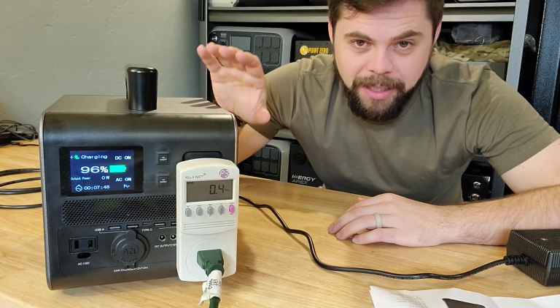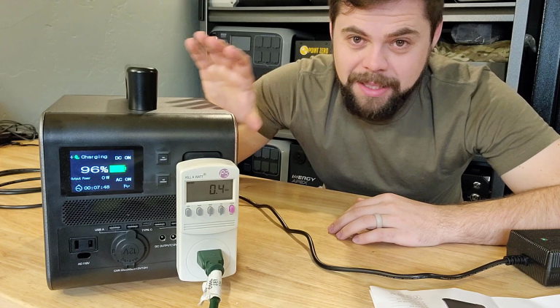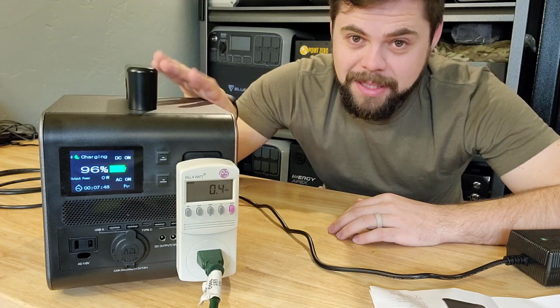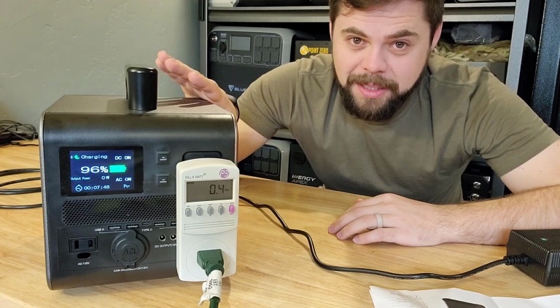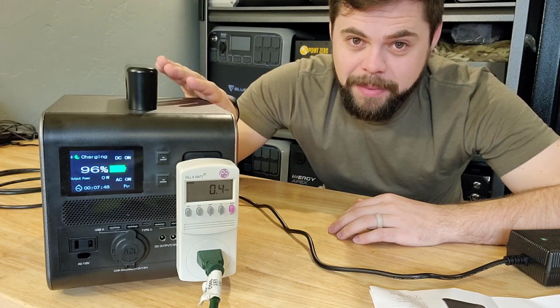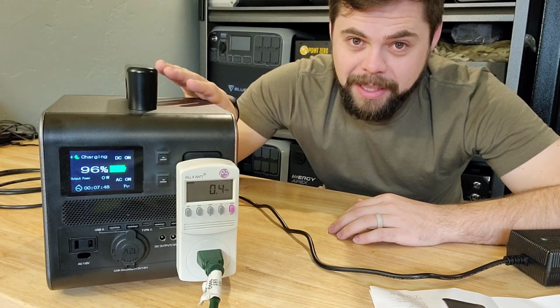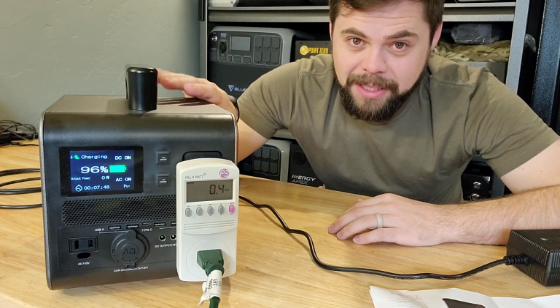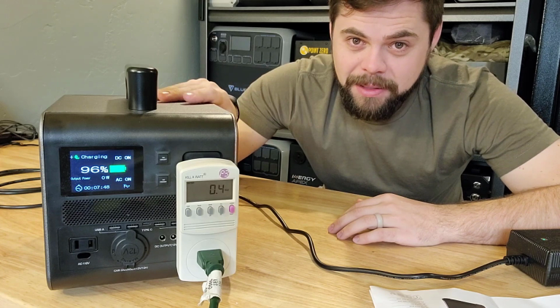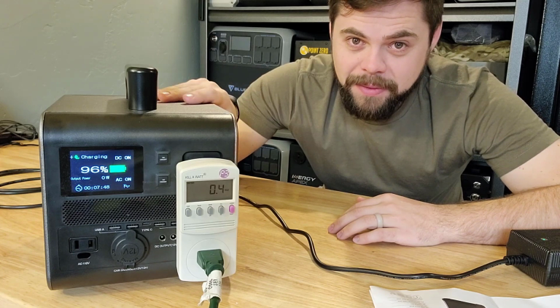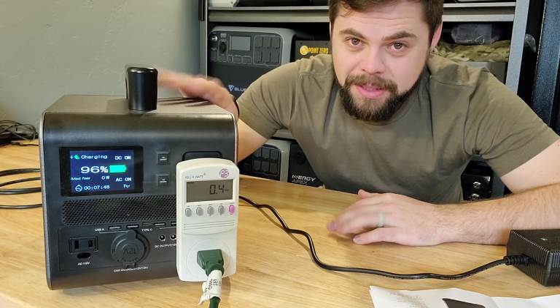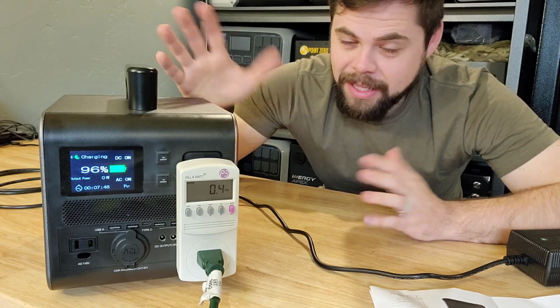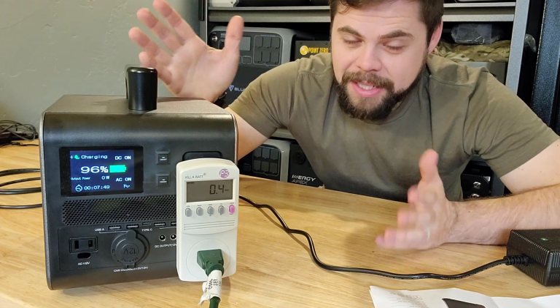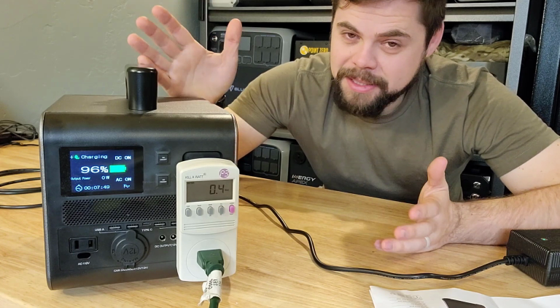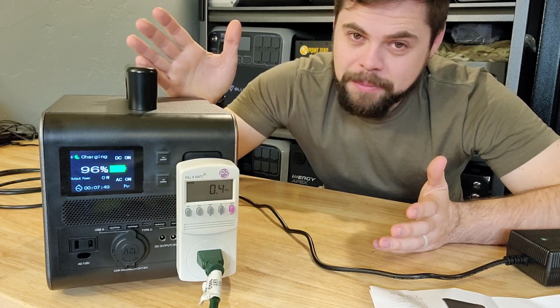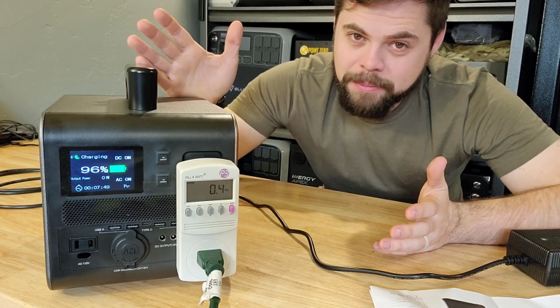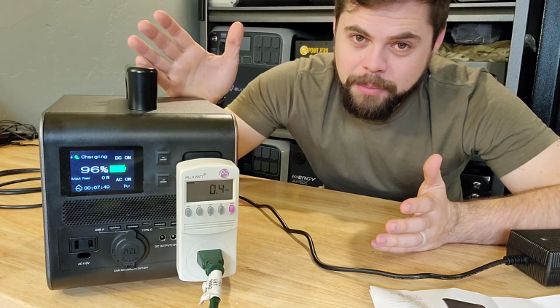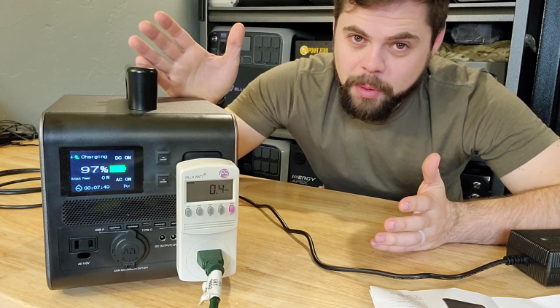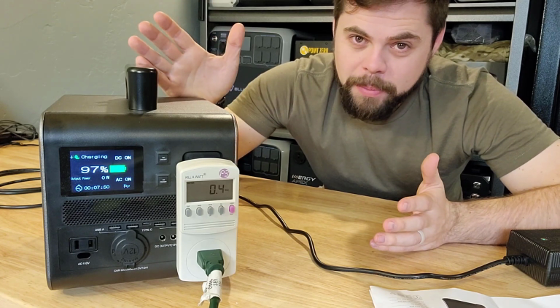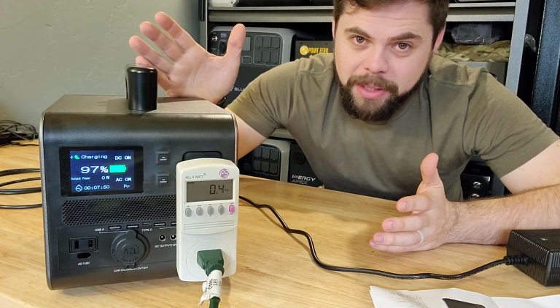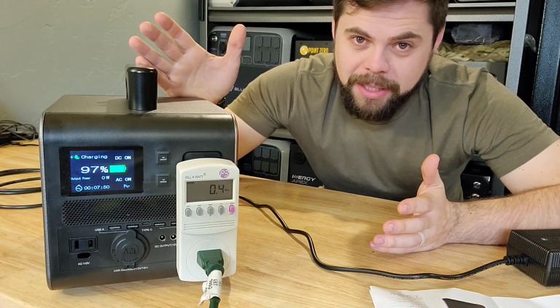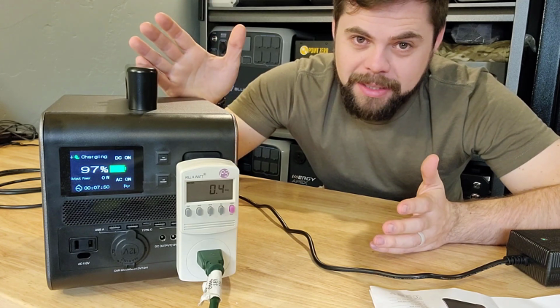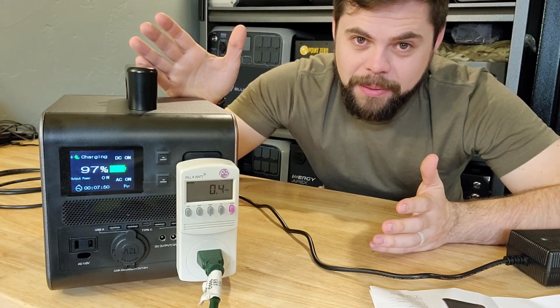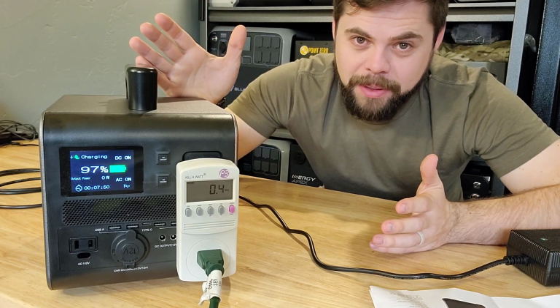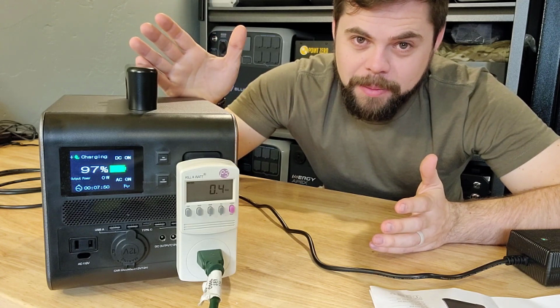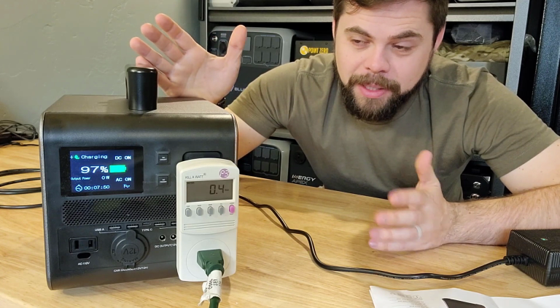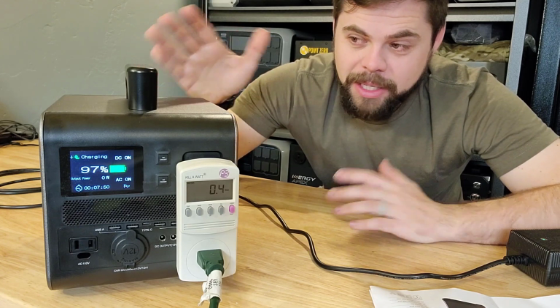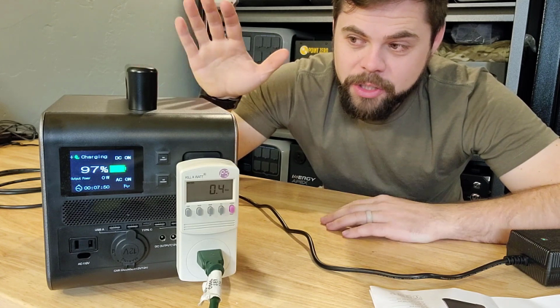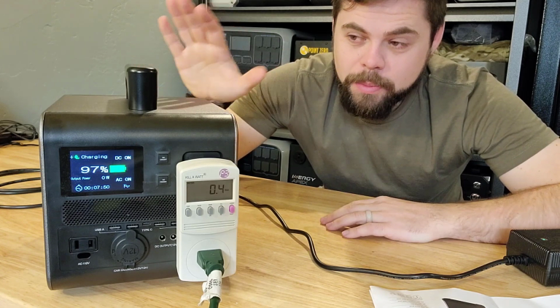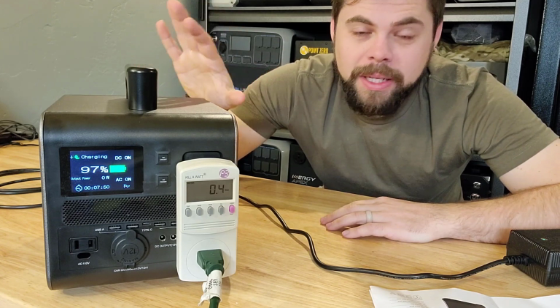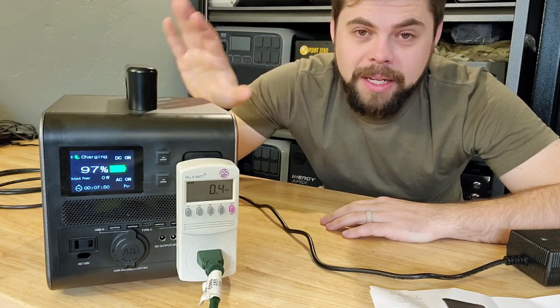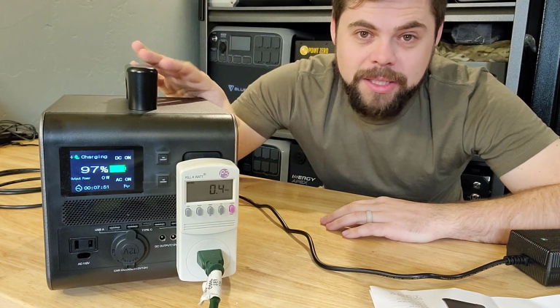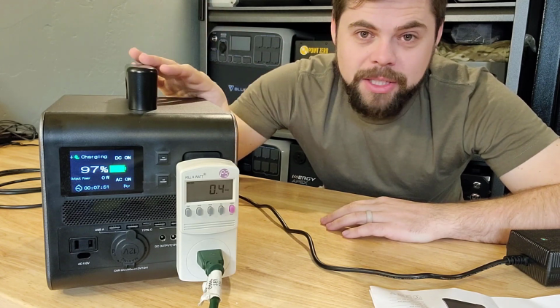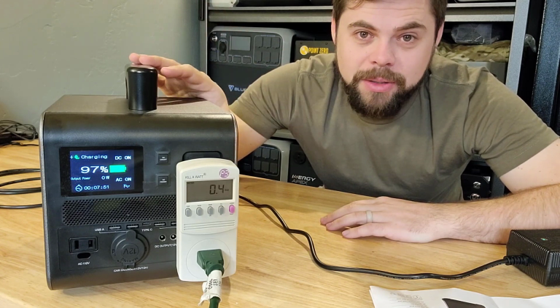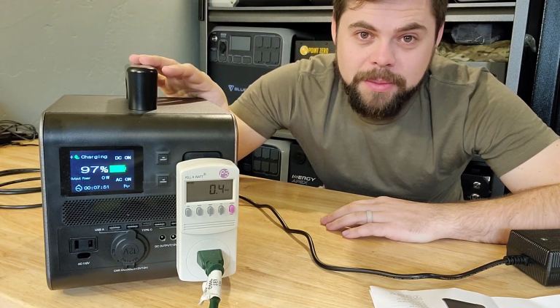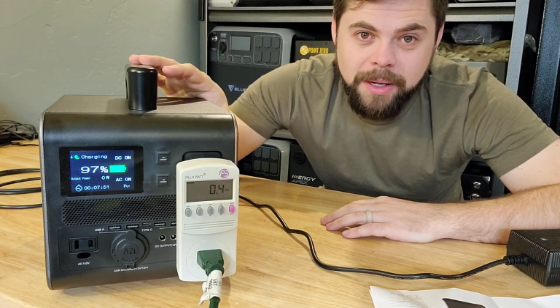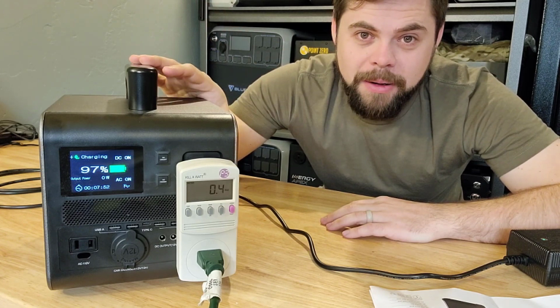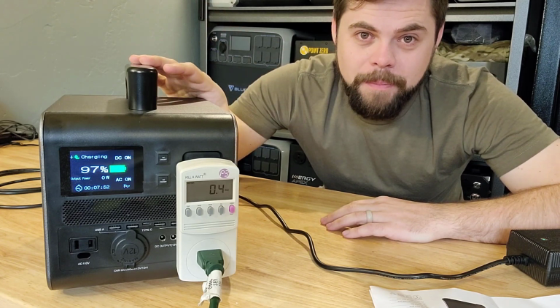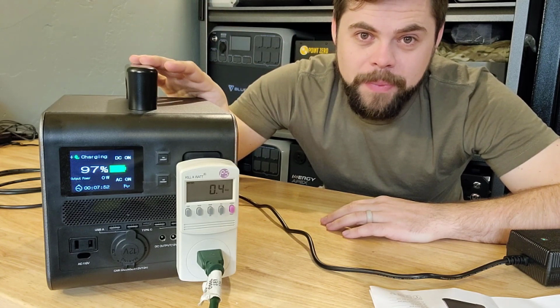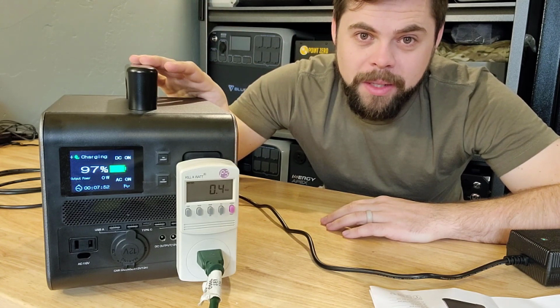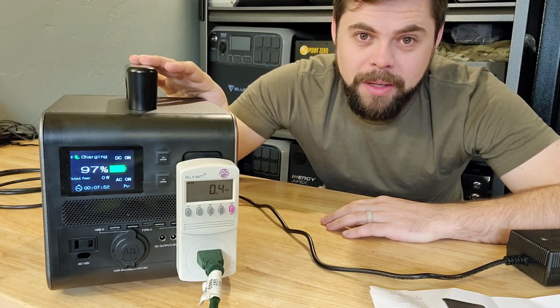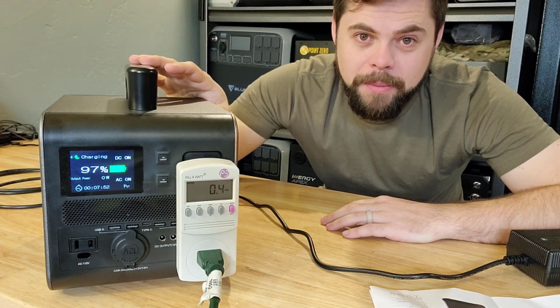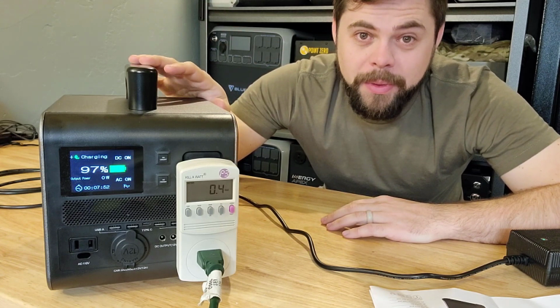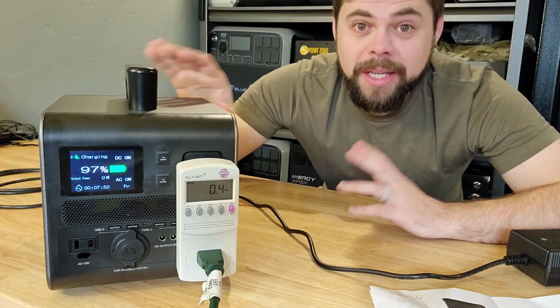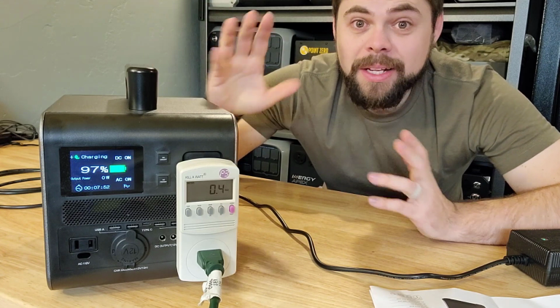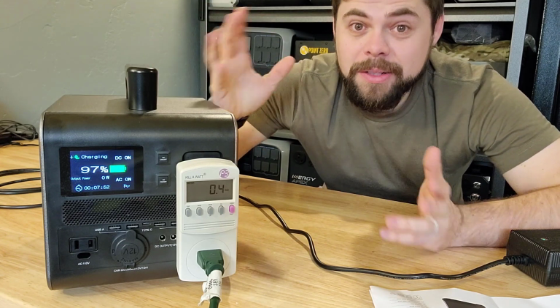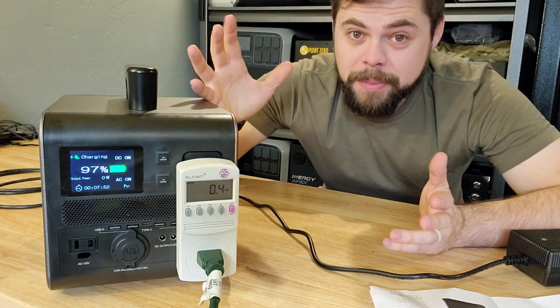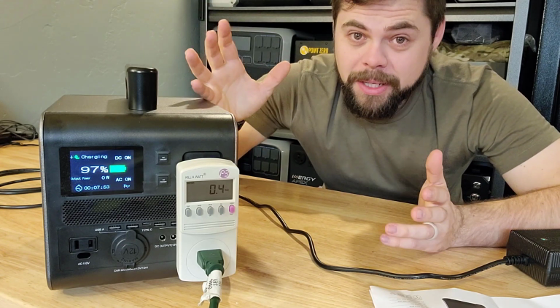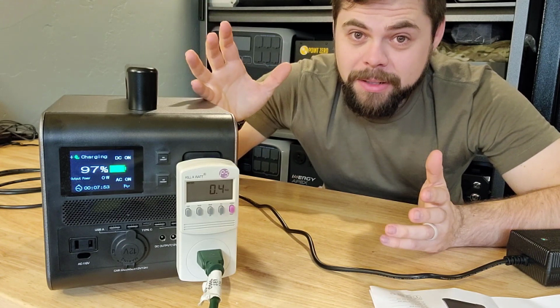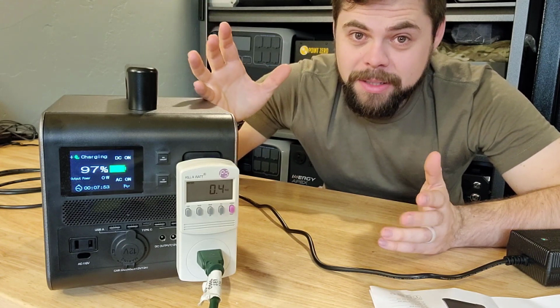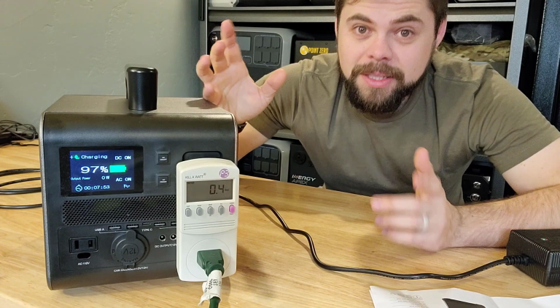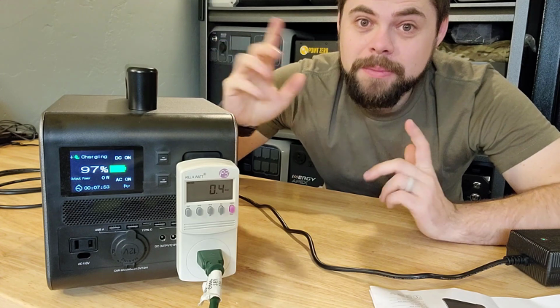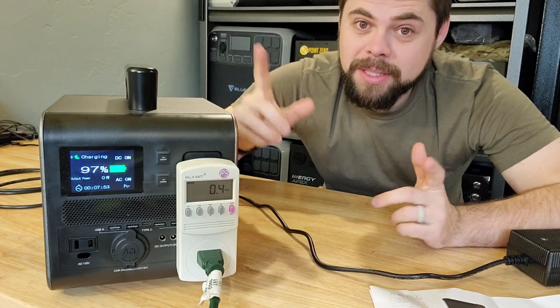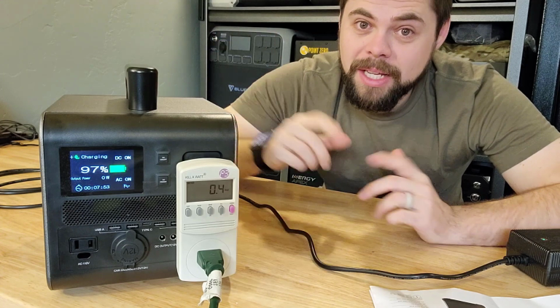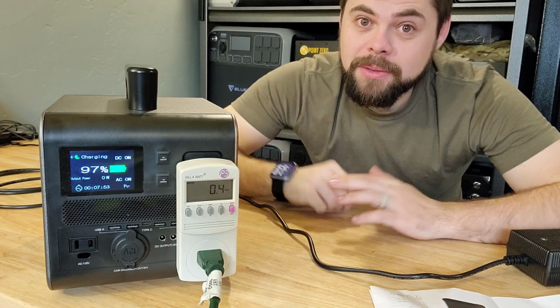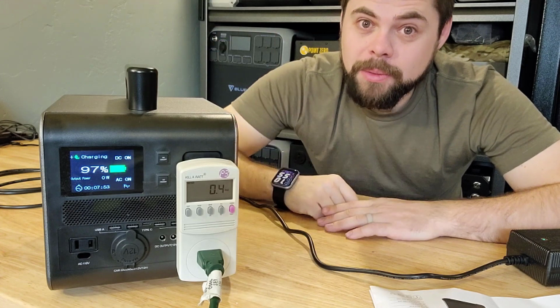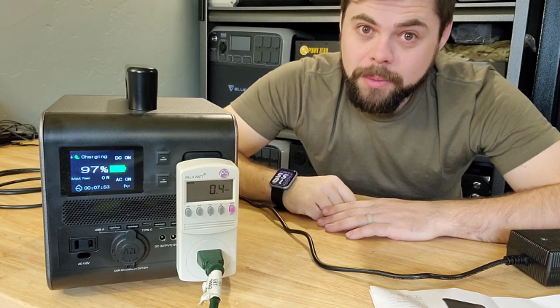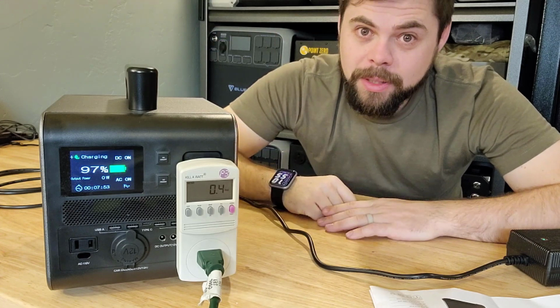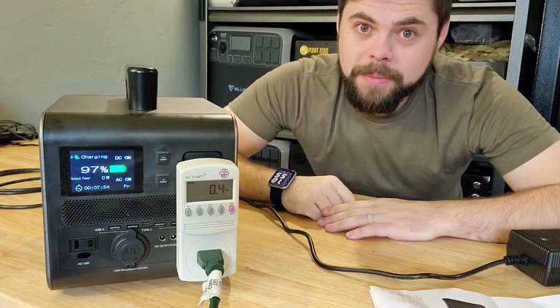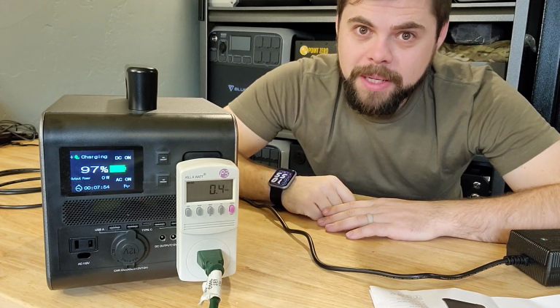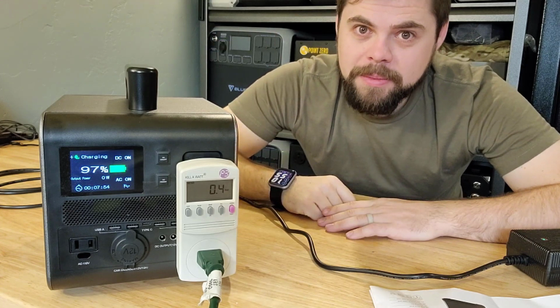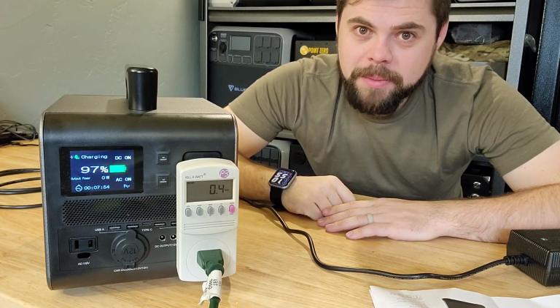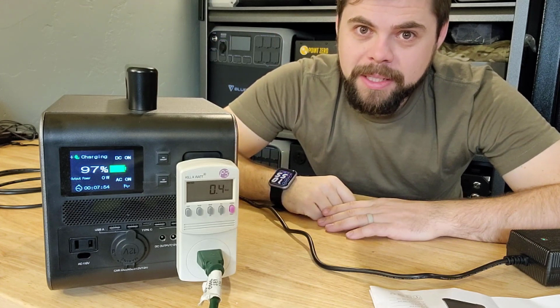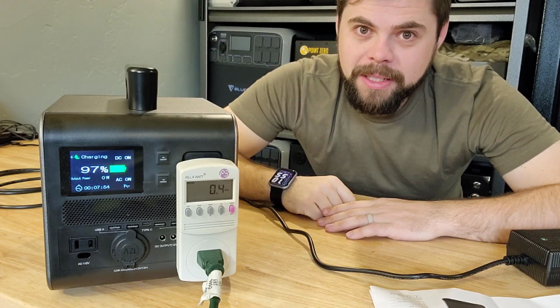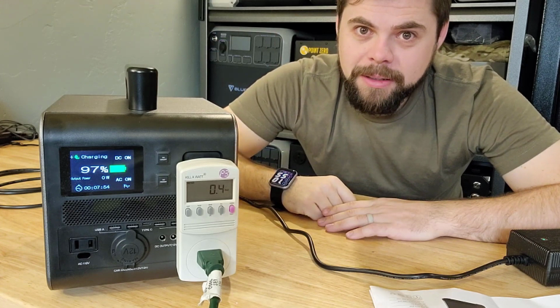In a system like this, of this size, portability is not really a big issue because it's so small. When you get into those bigger systems, that's where it really becomes a big deal.